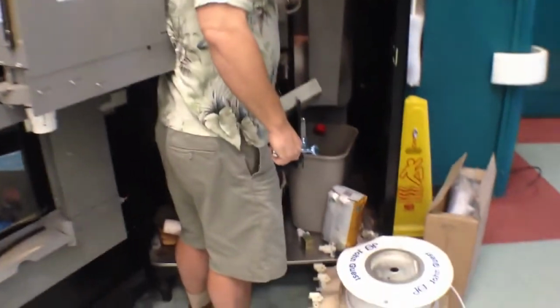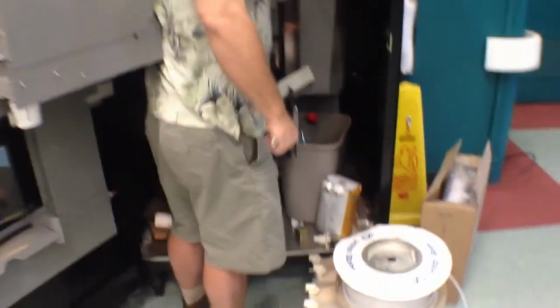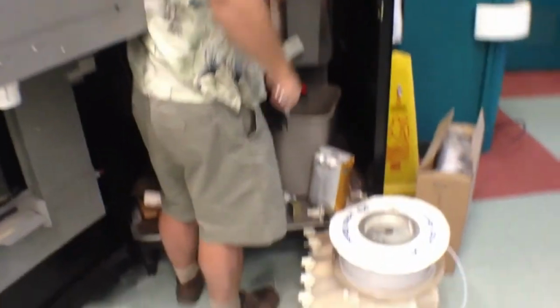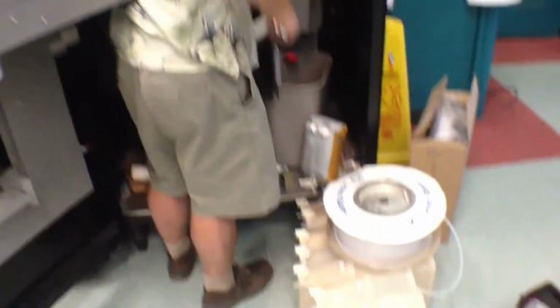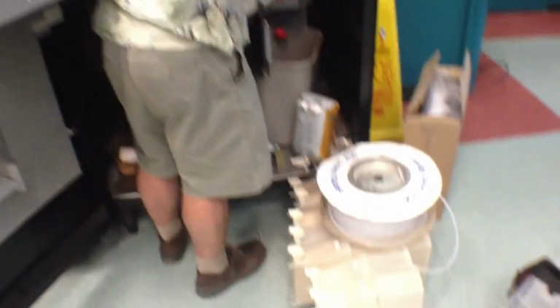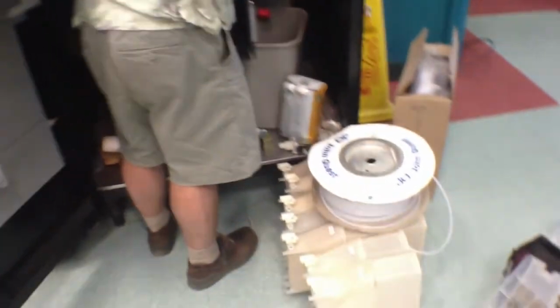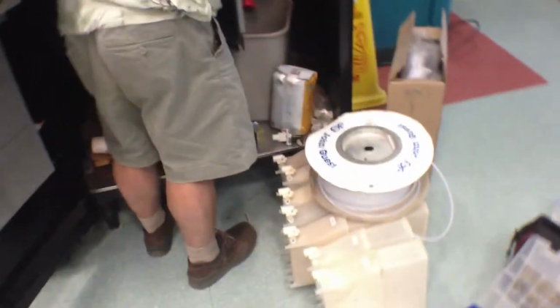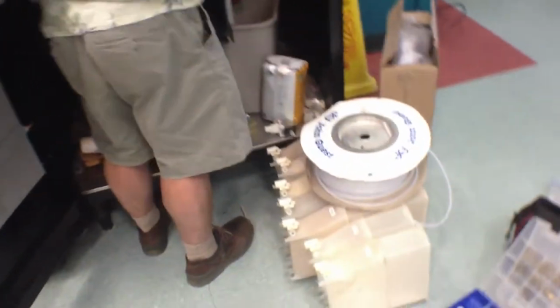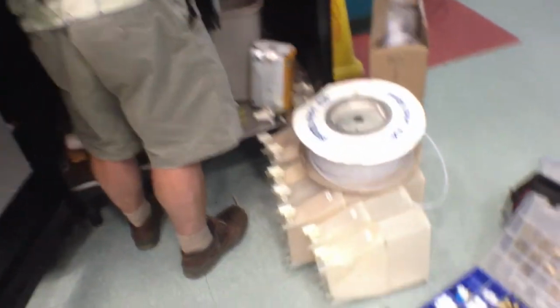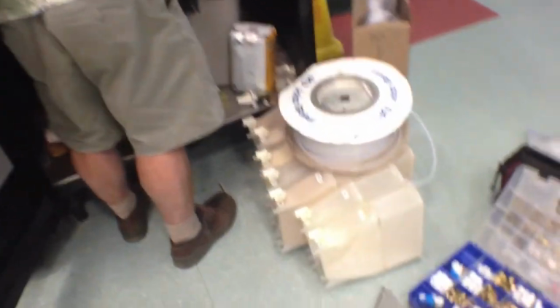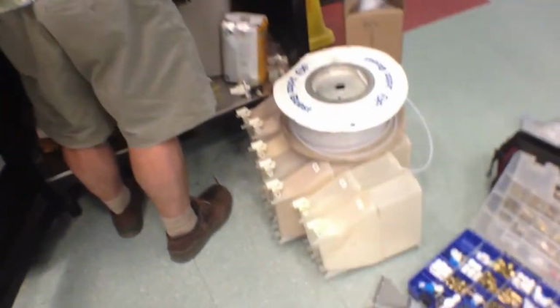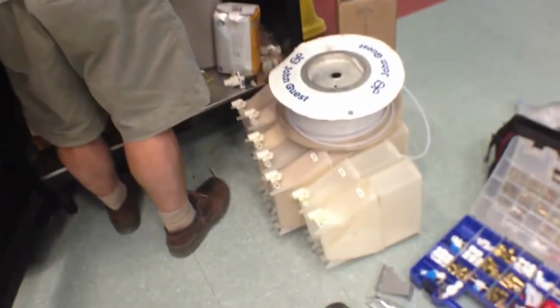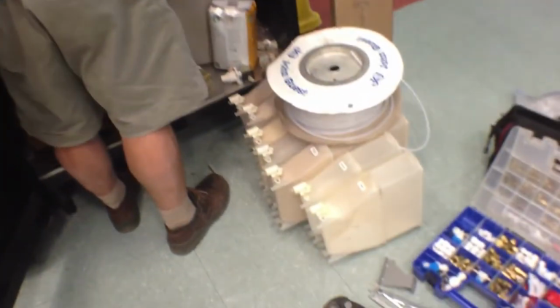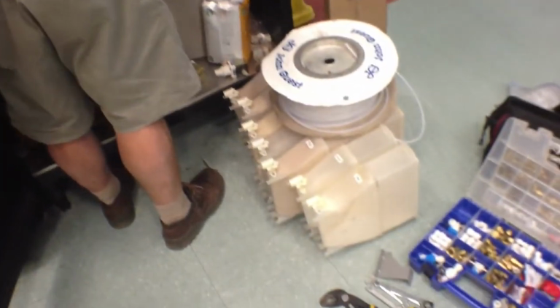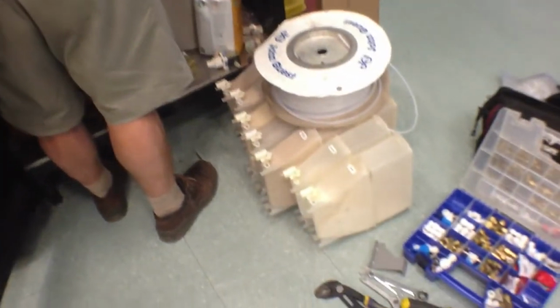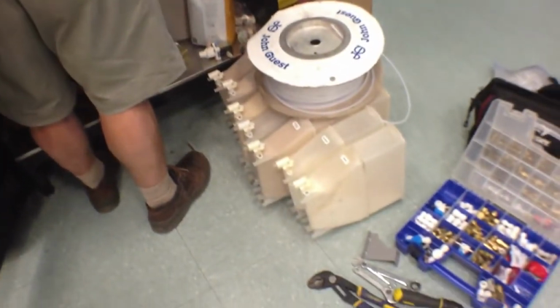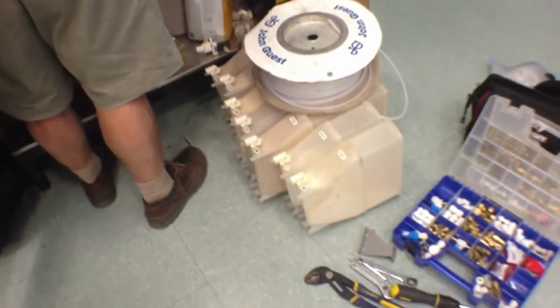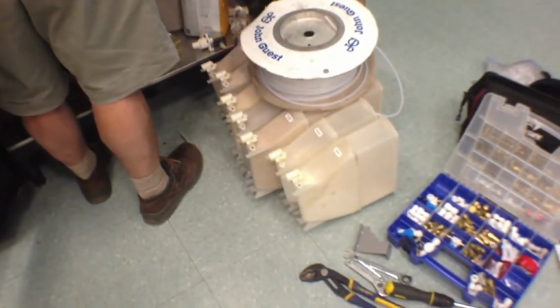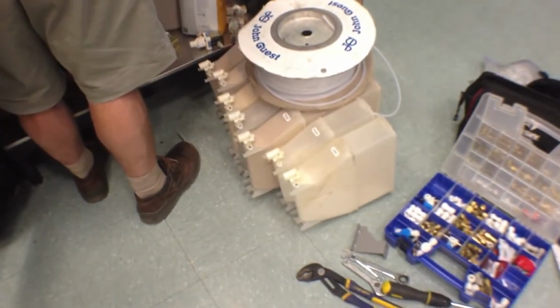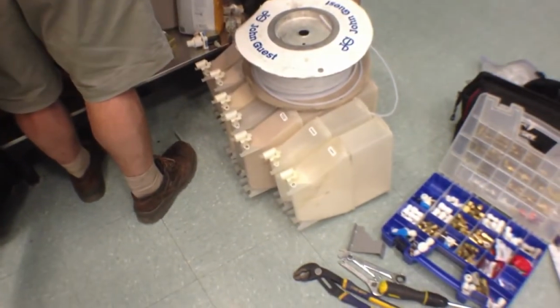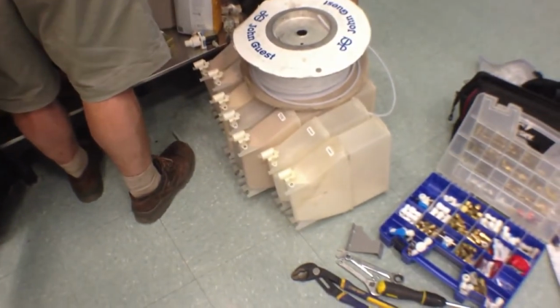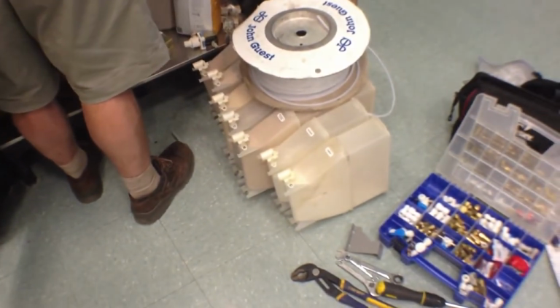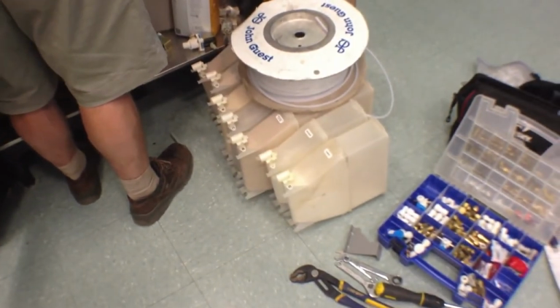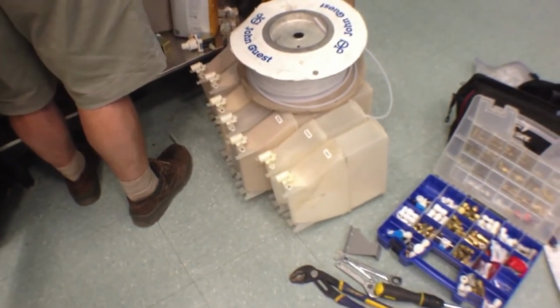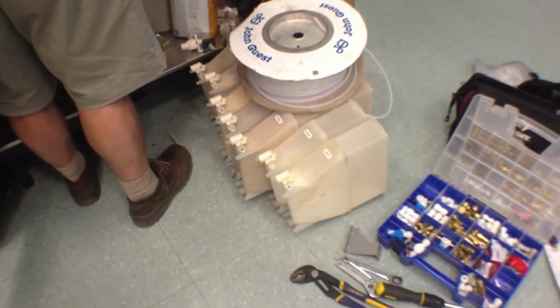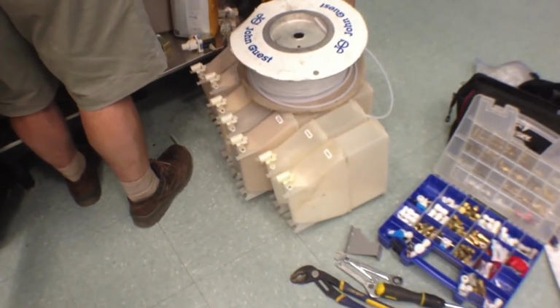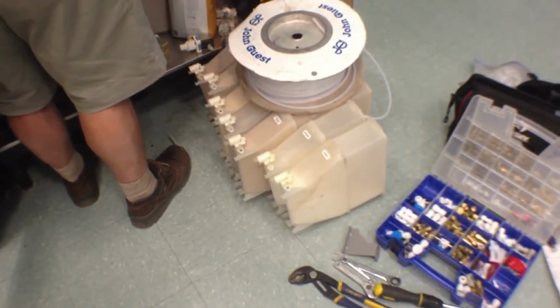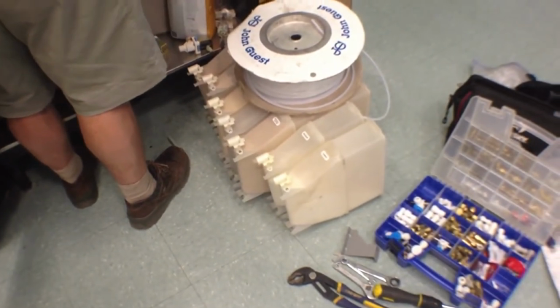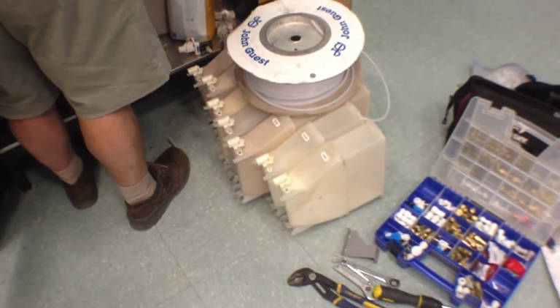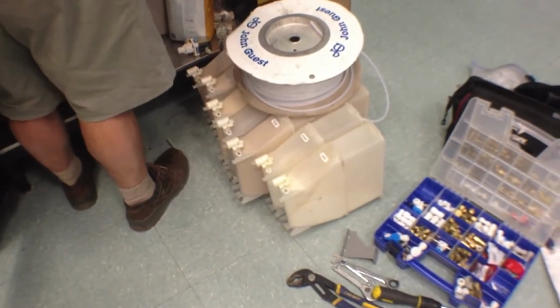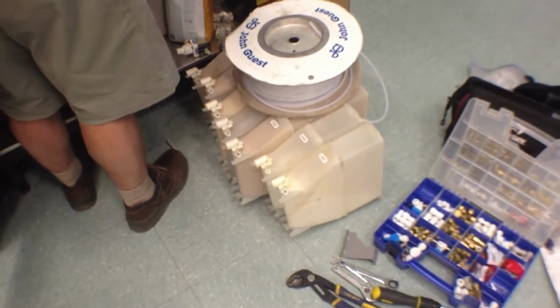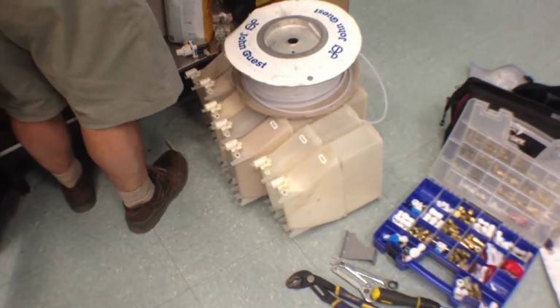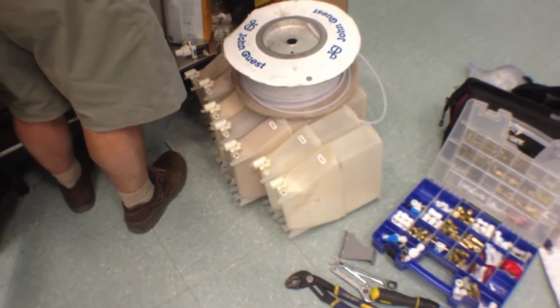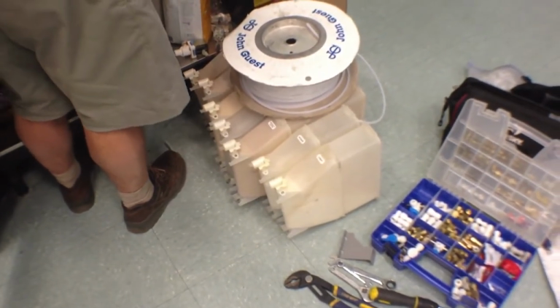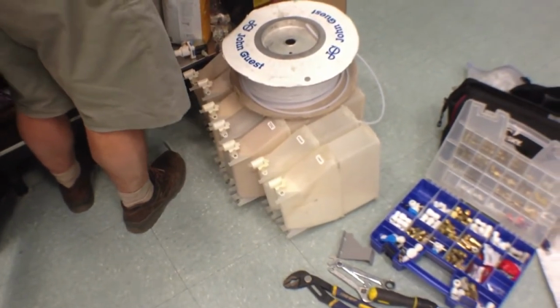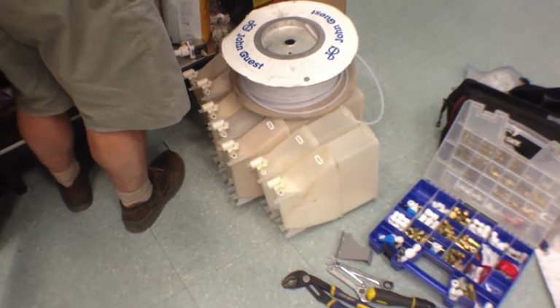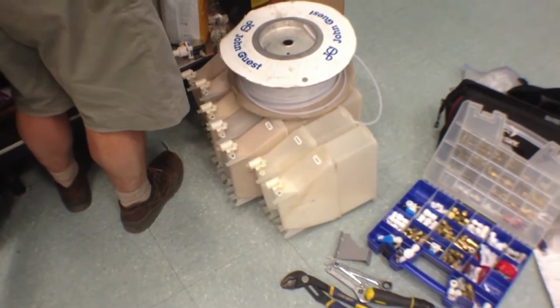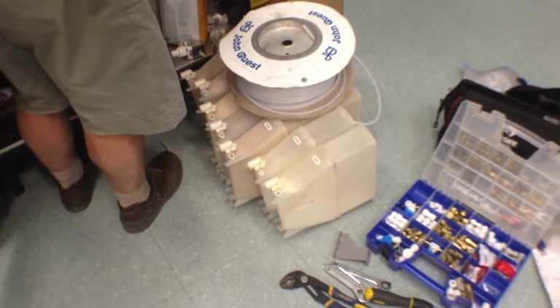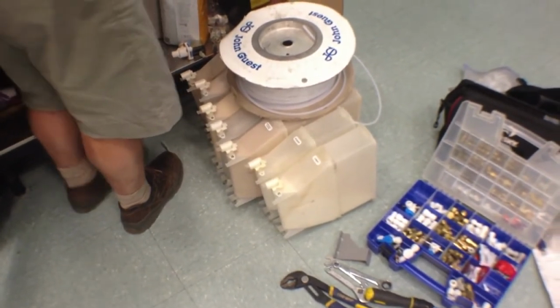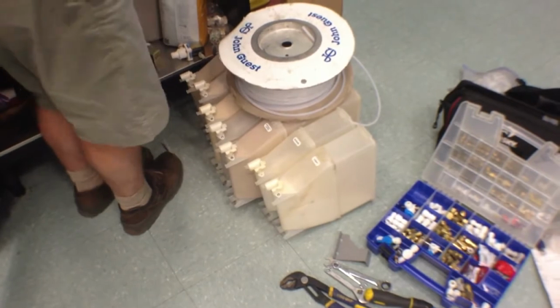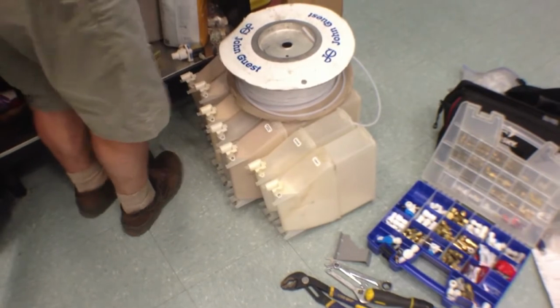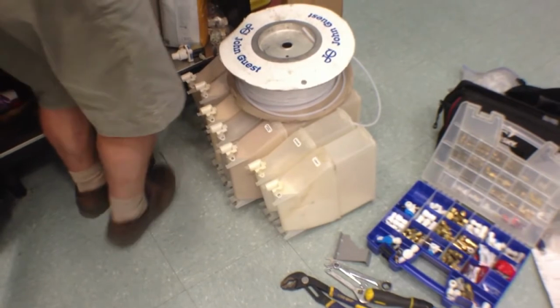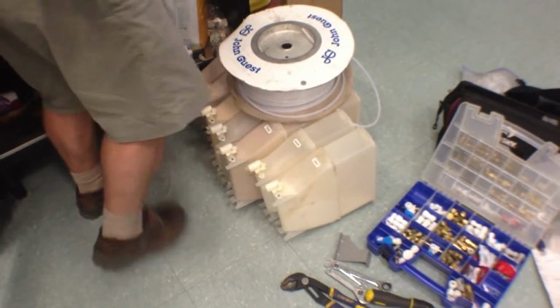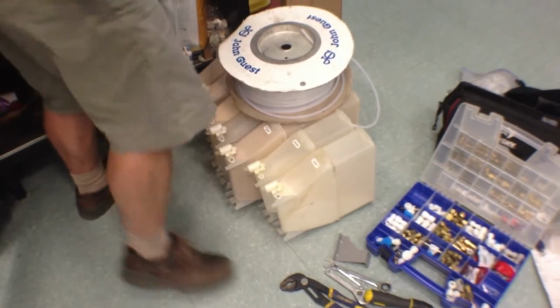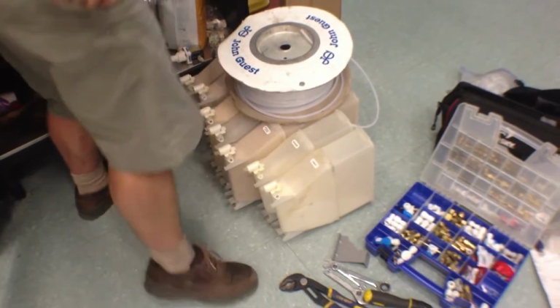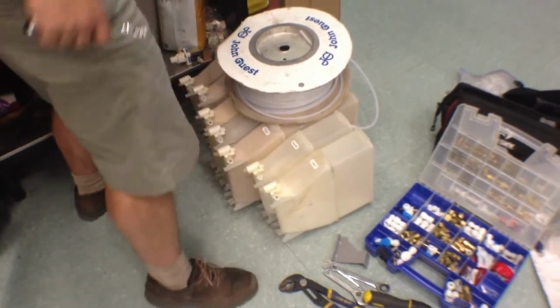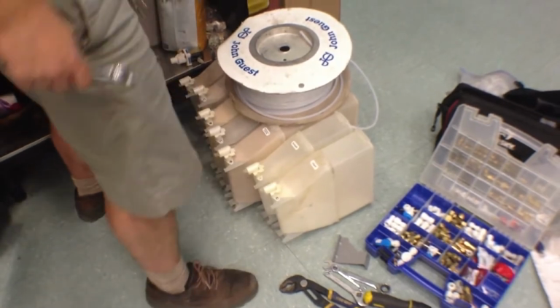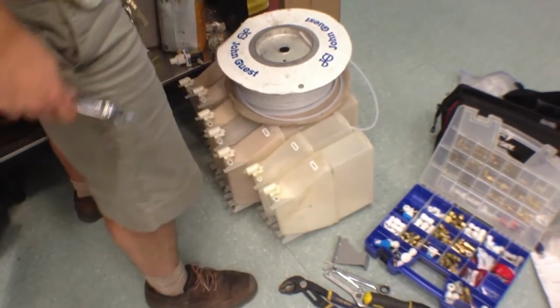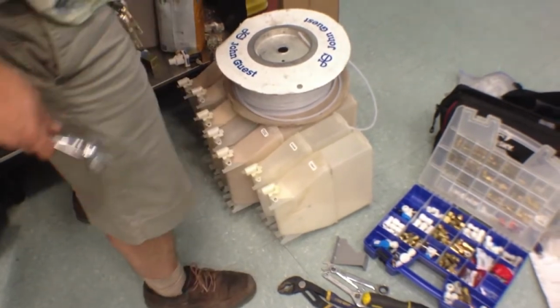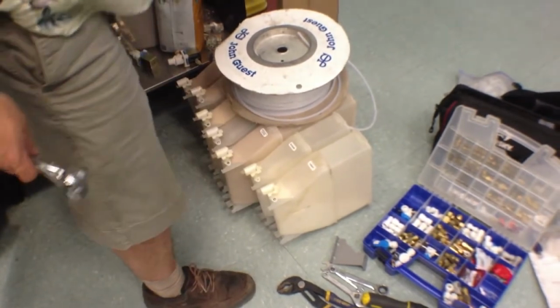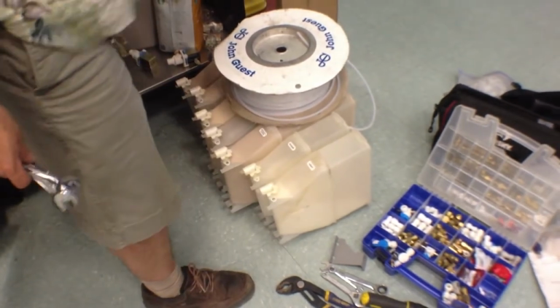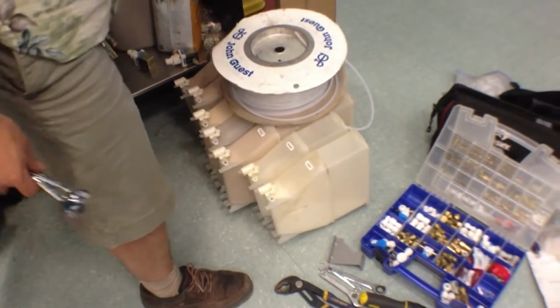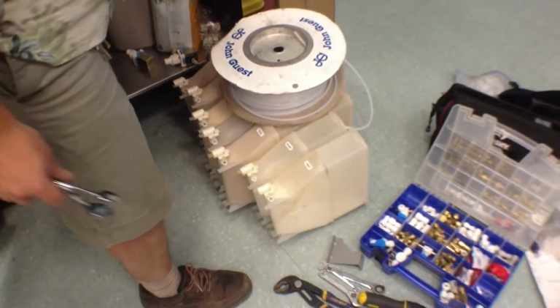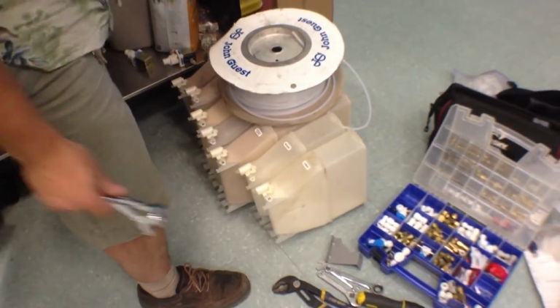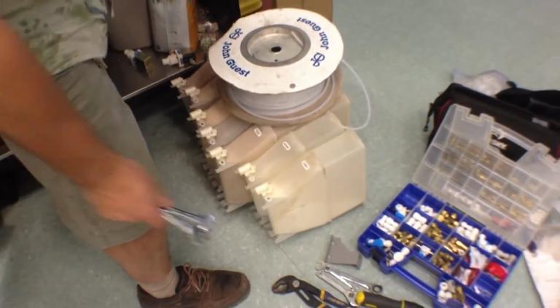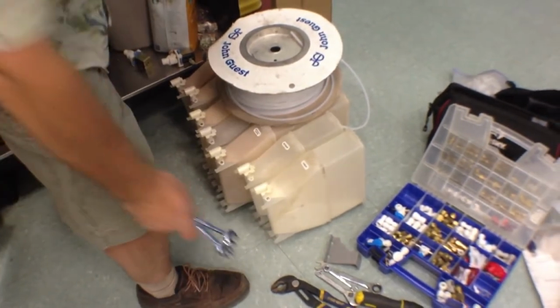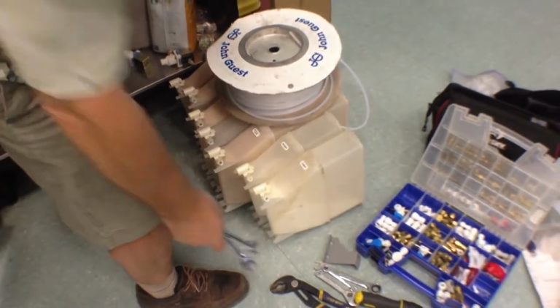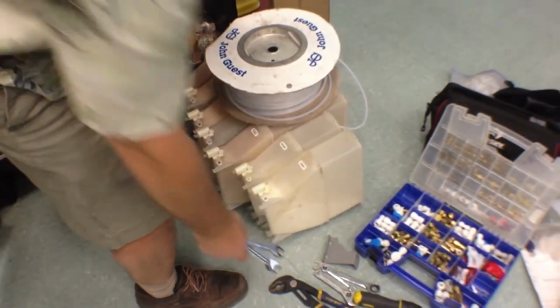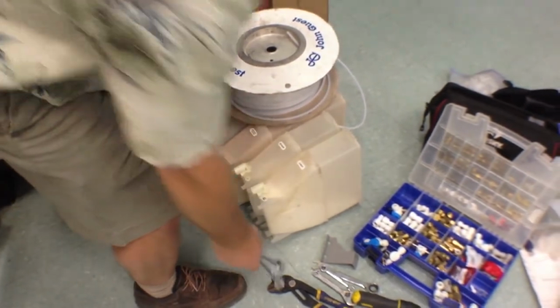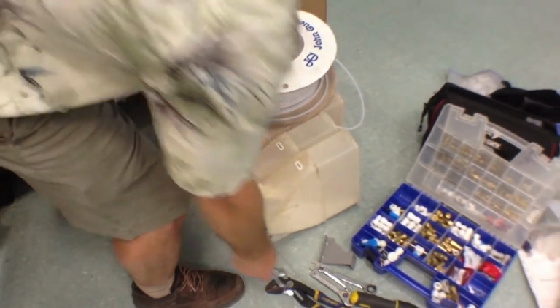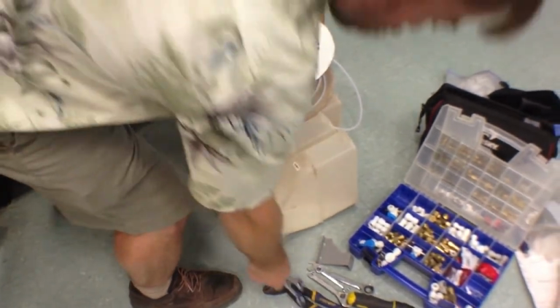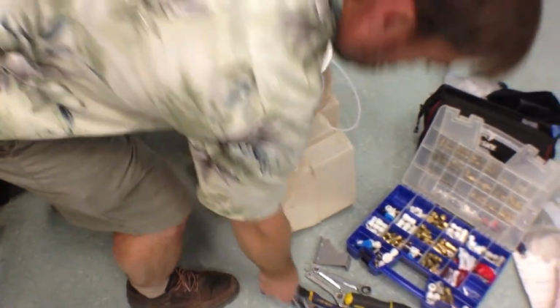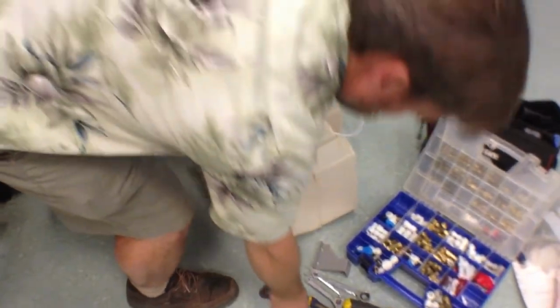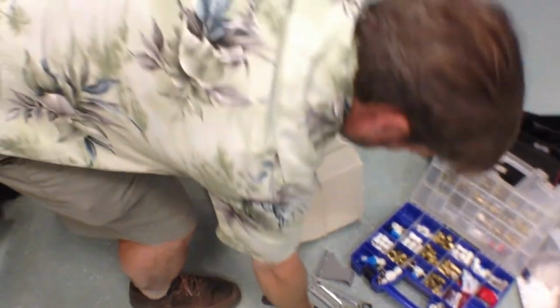First he had to pull out all of the canisters and he laid them neatly in a row so that he would know where to put them back again when he's putting things away.